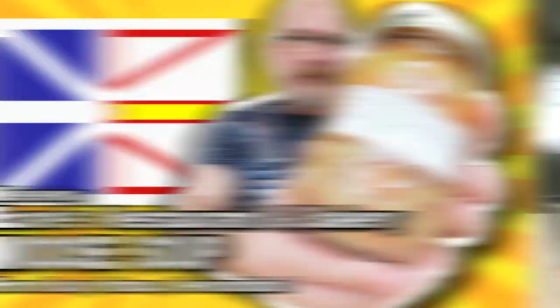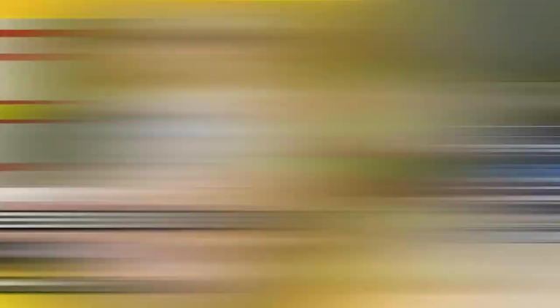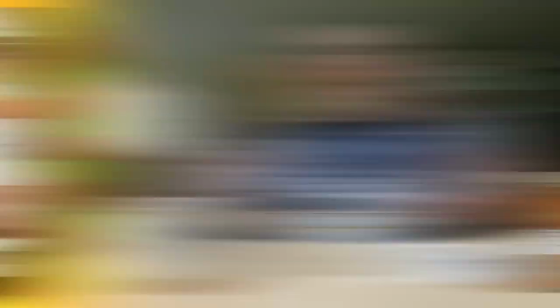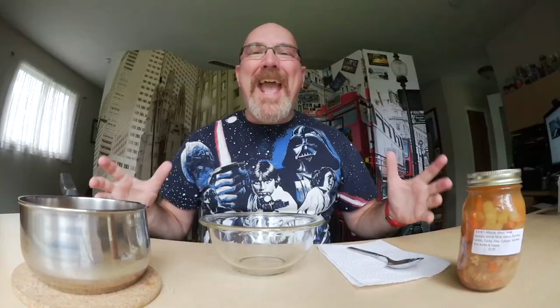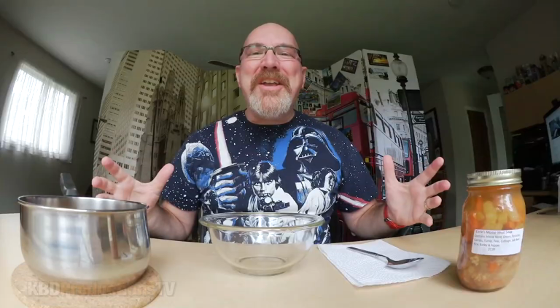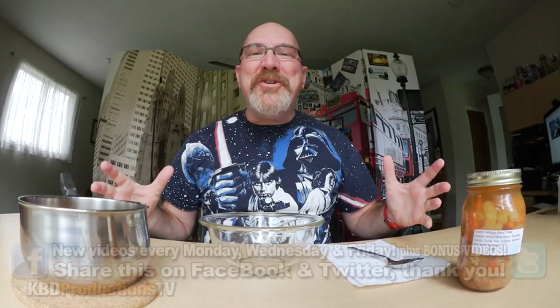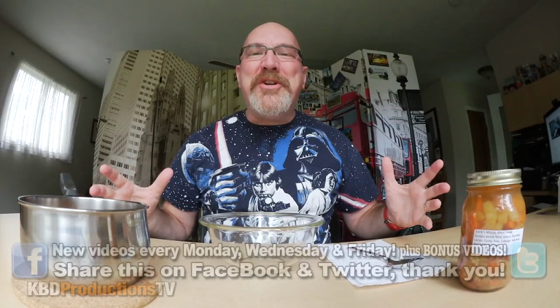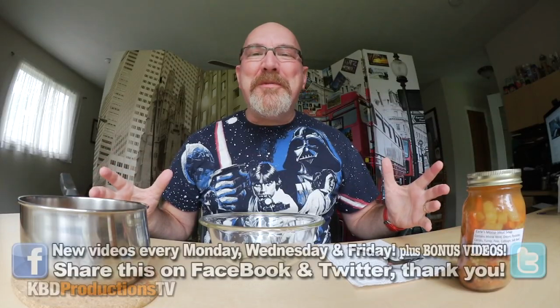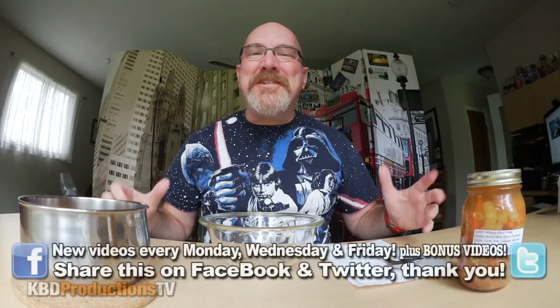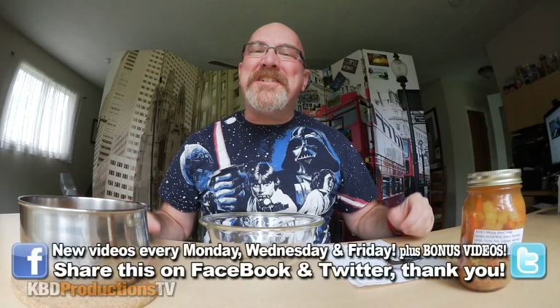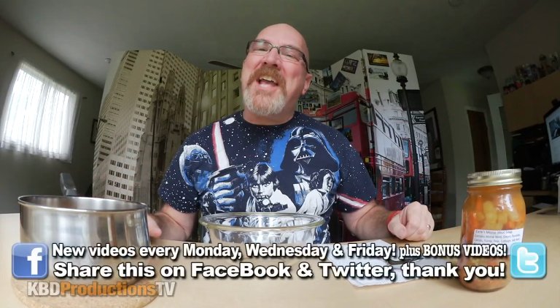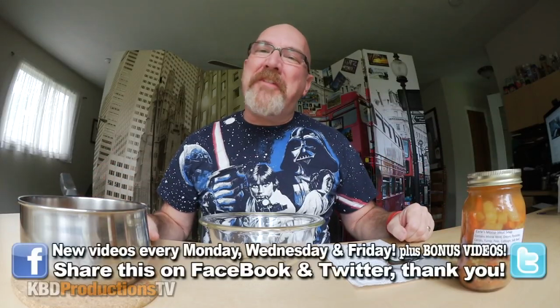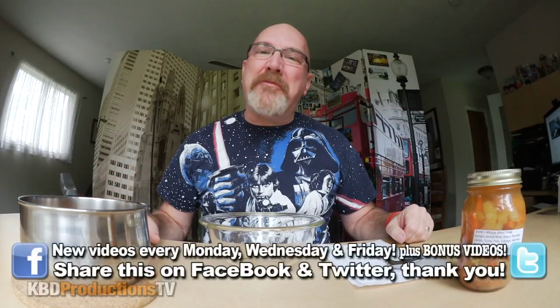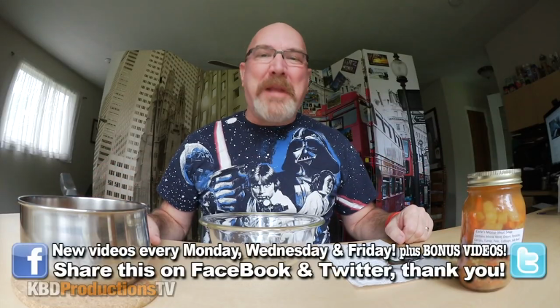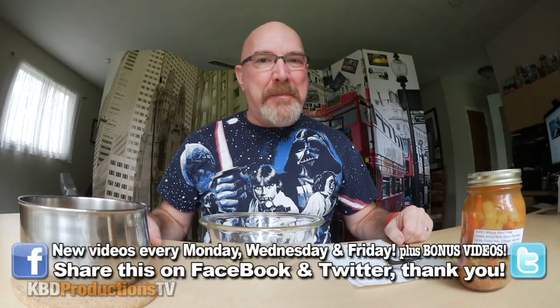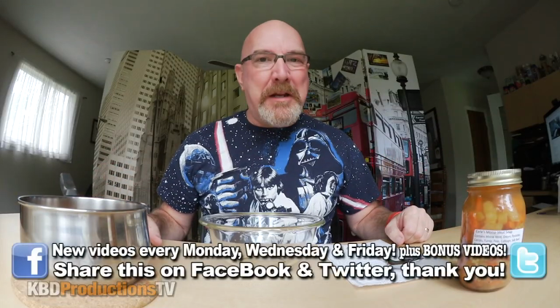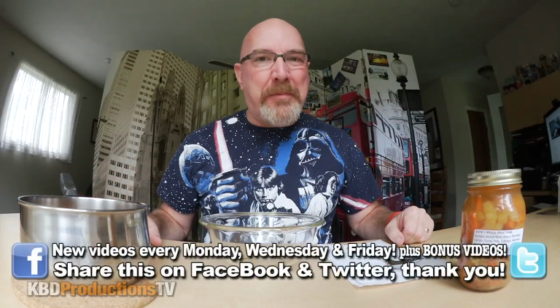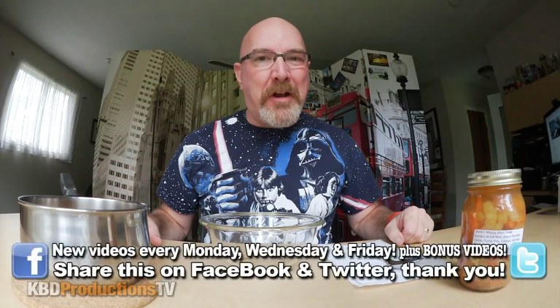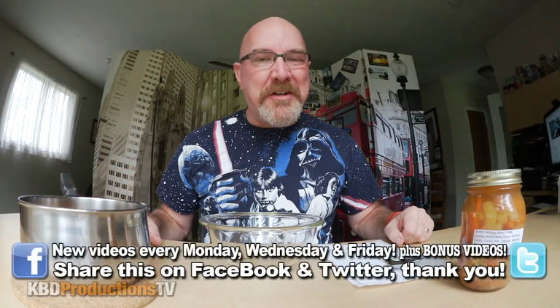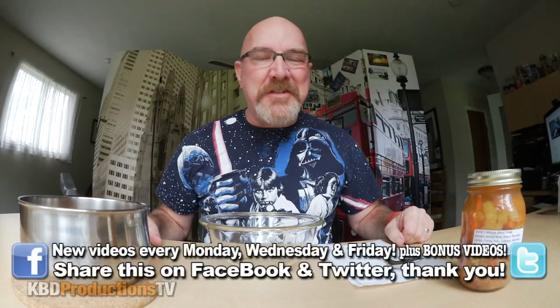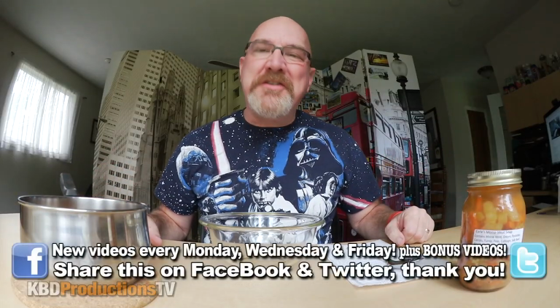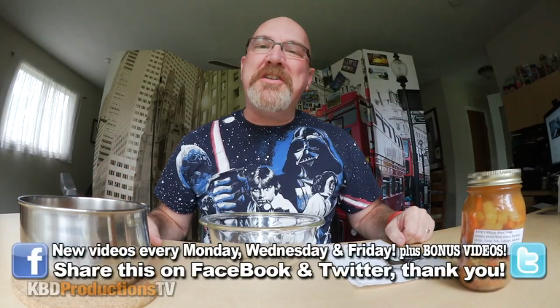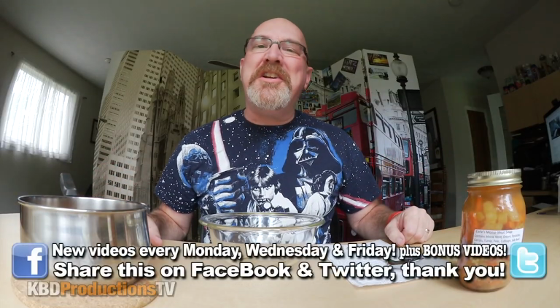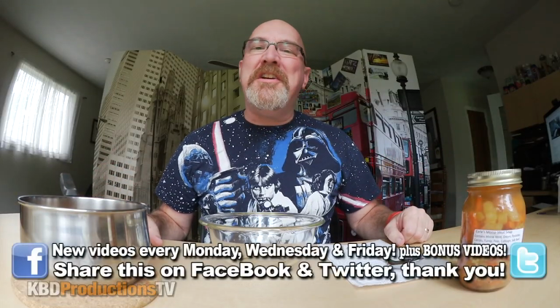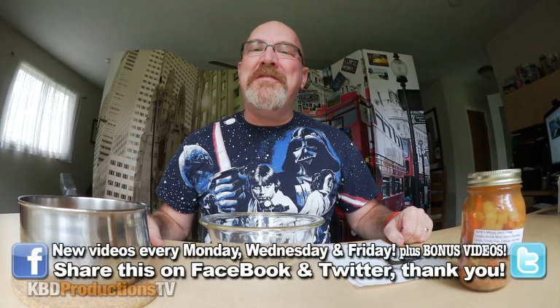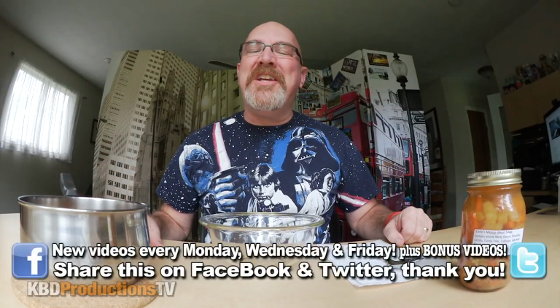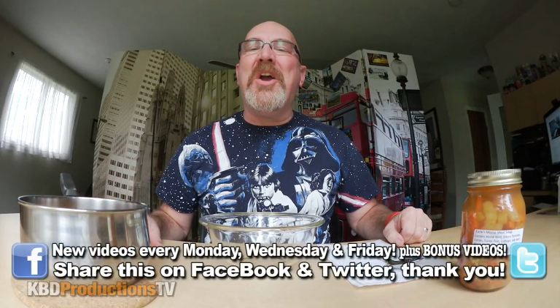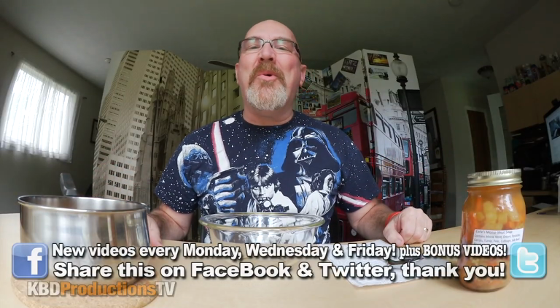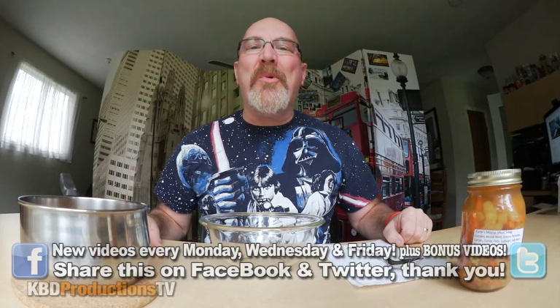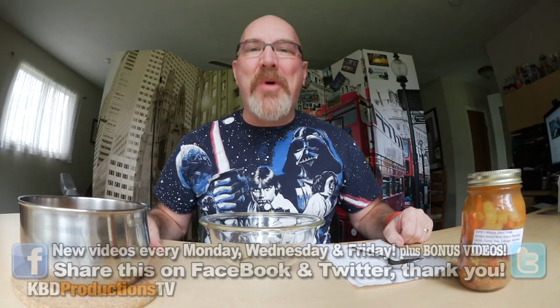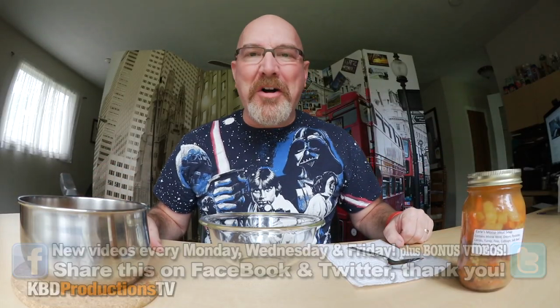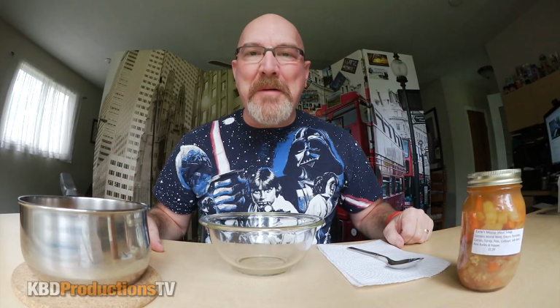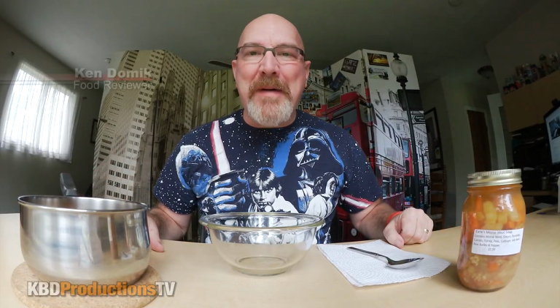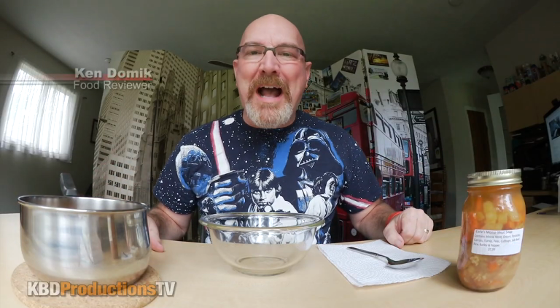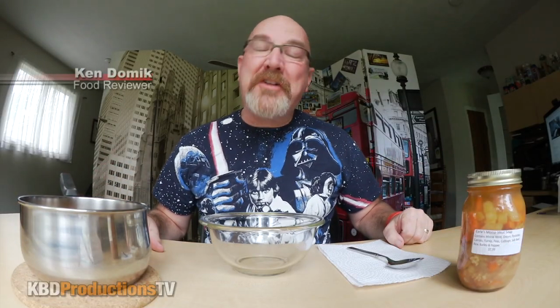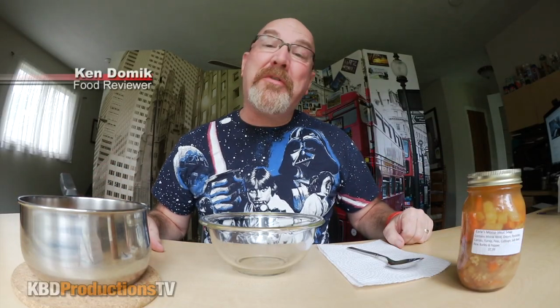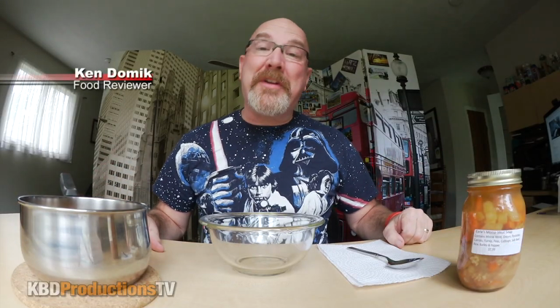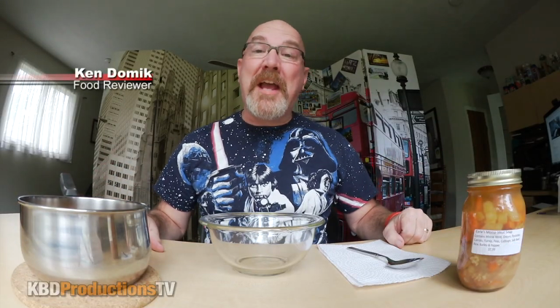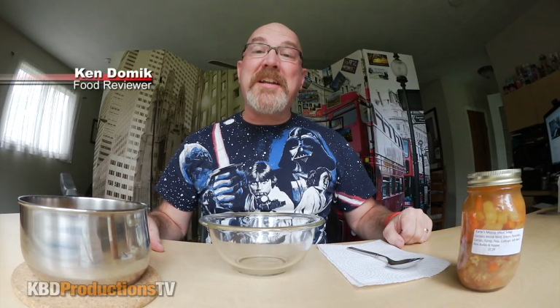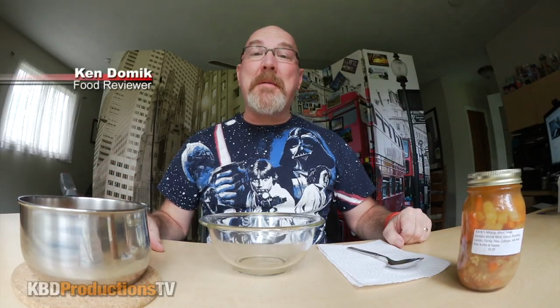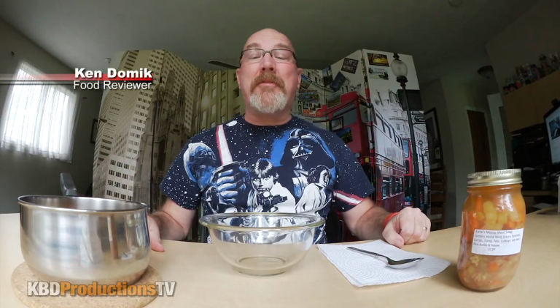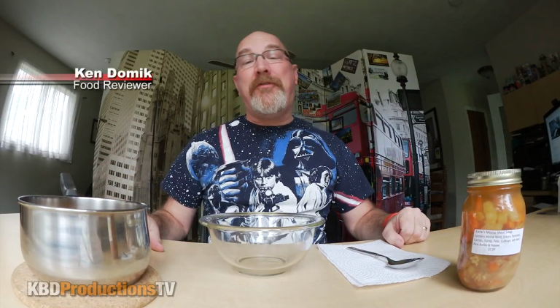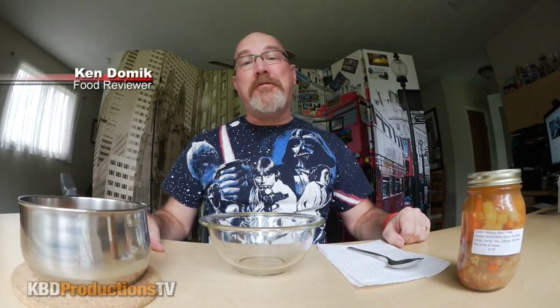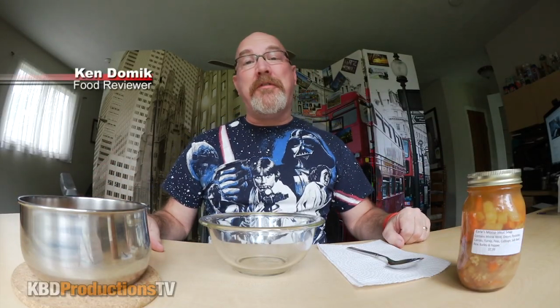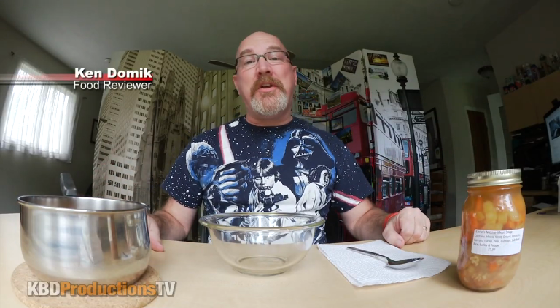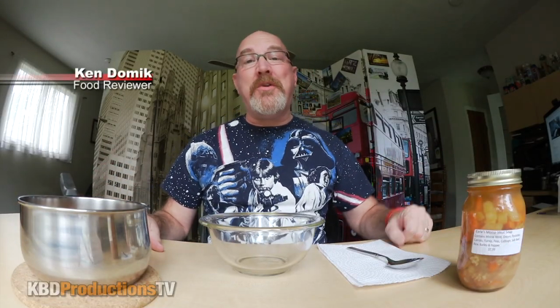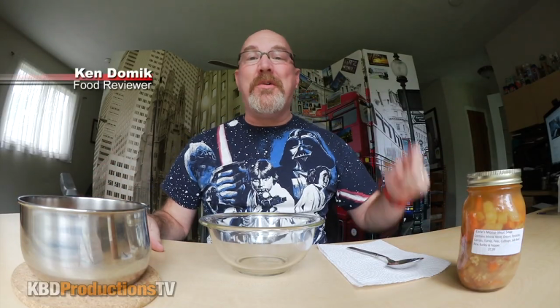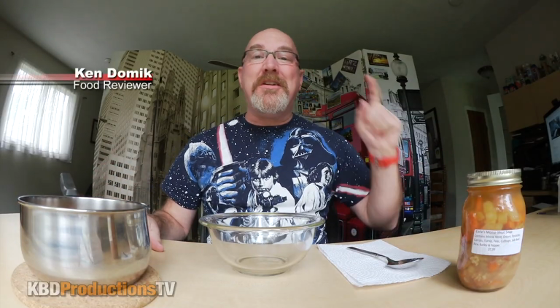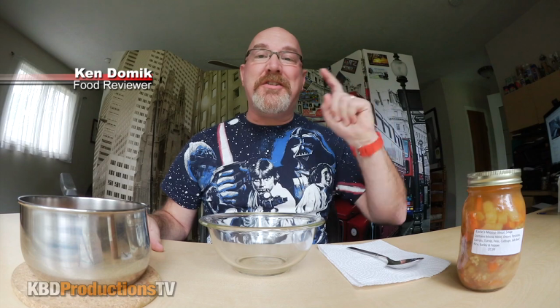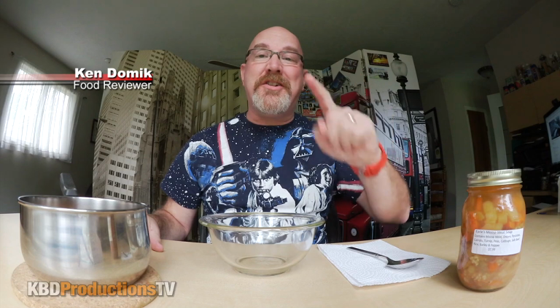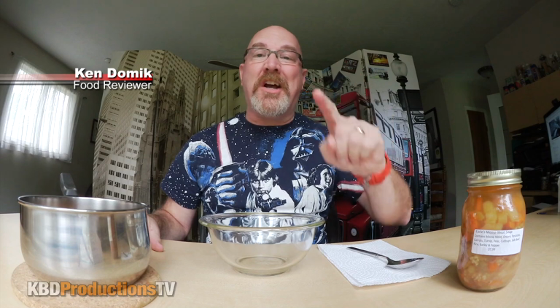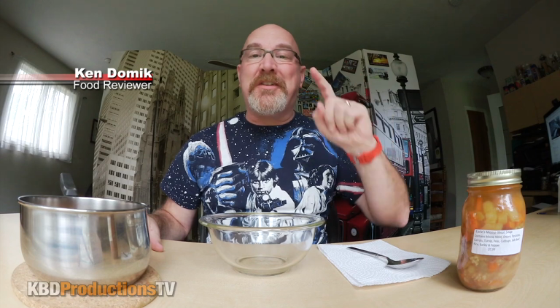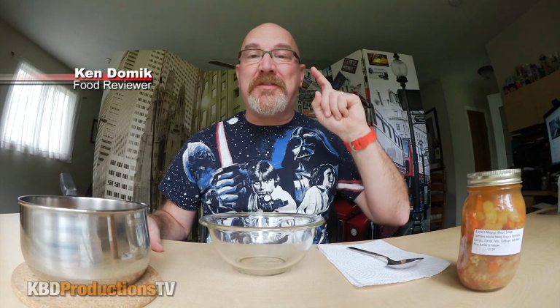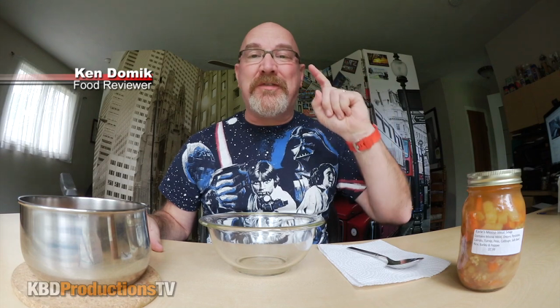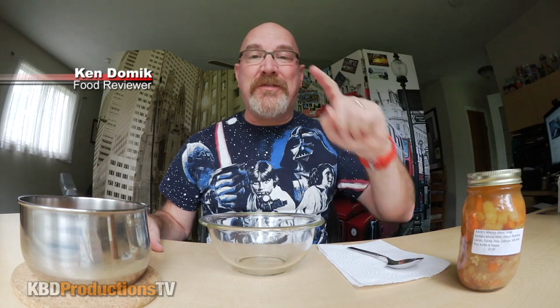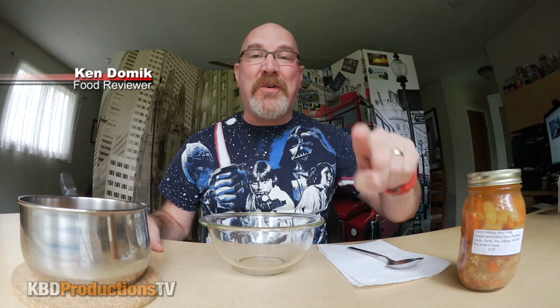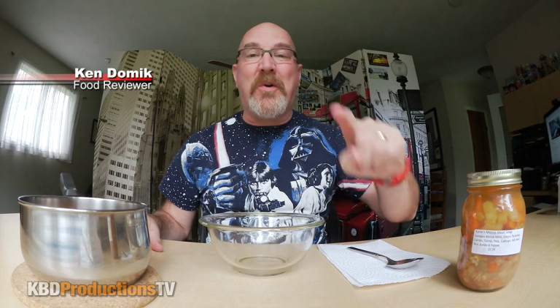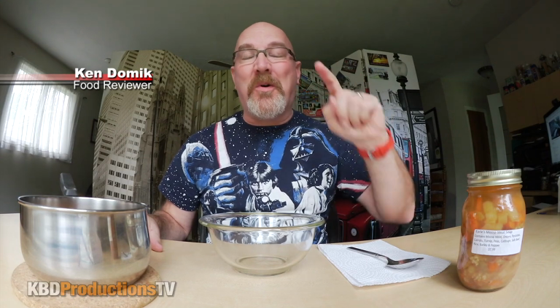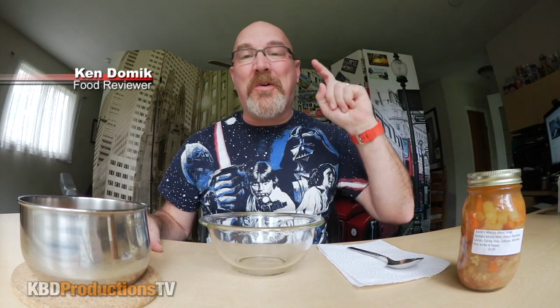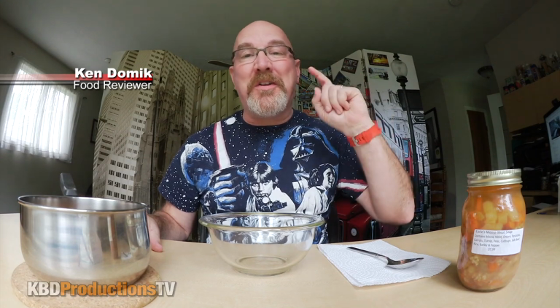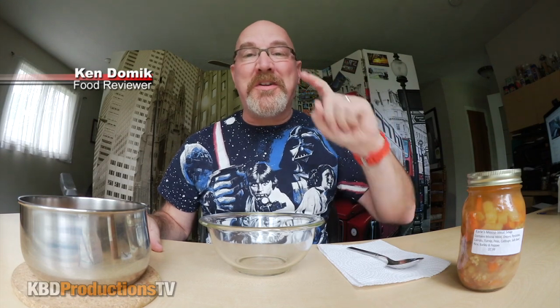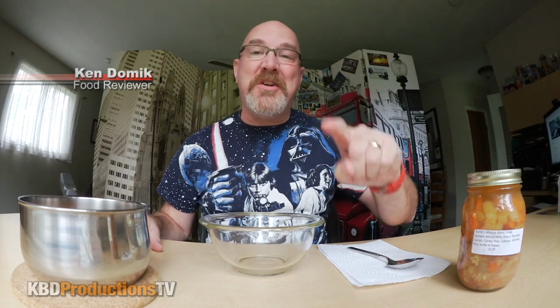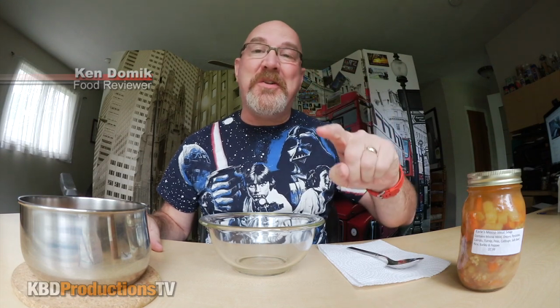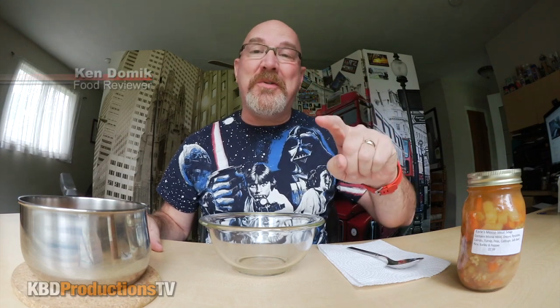Hey, YouTubers, it's Kent from KBD Productions TV. Welcome back to the Kendomic Food Review just for you.